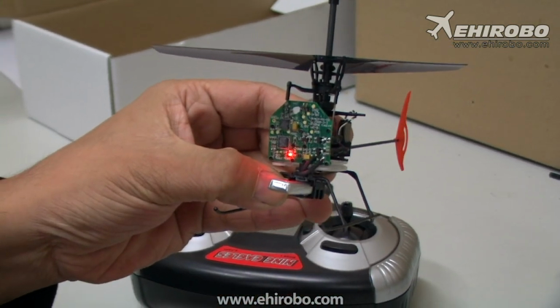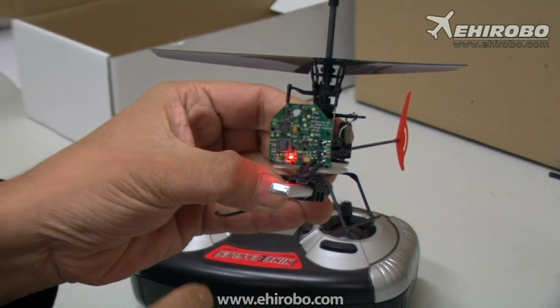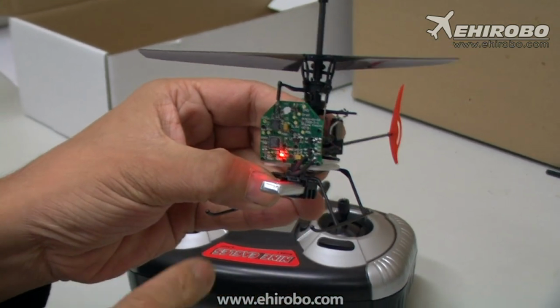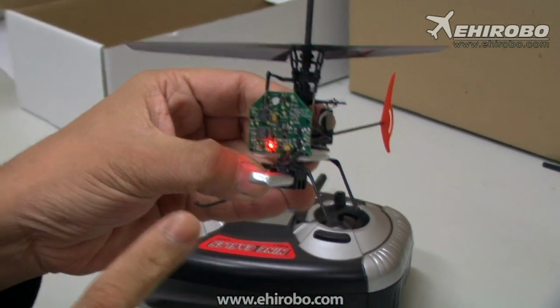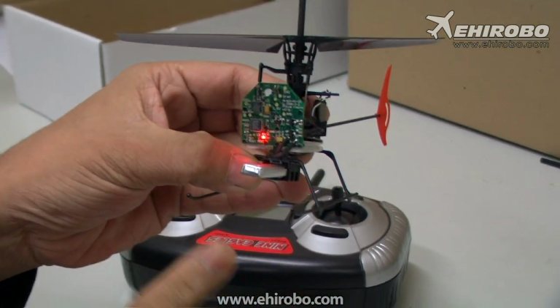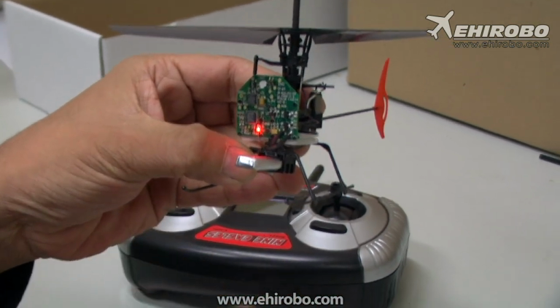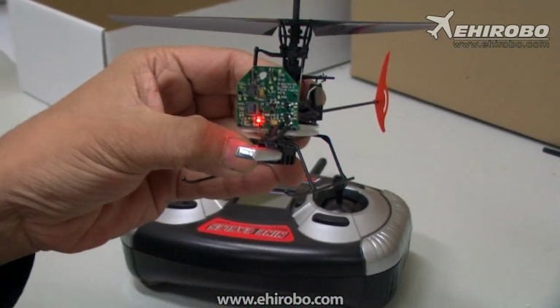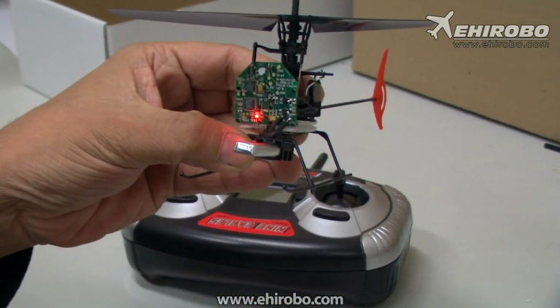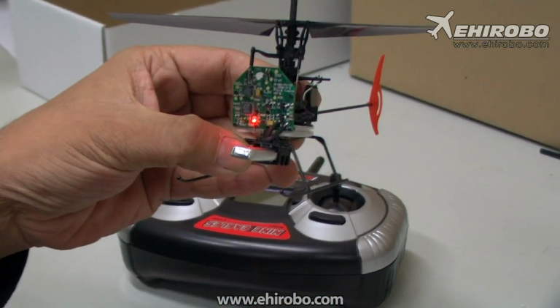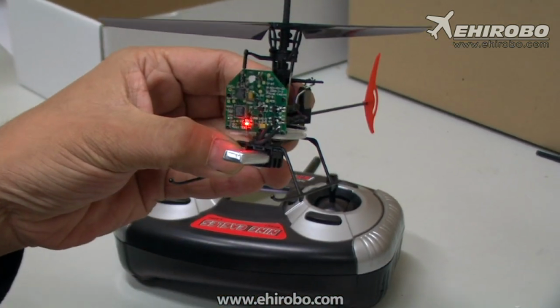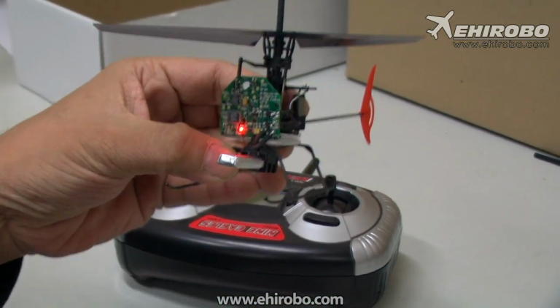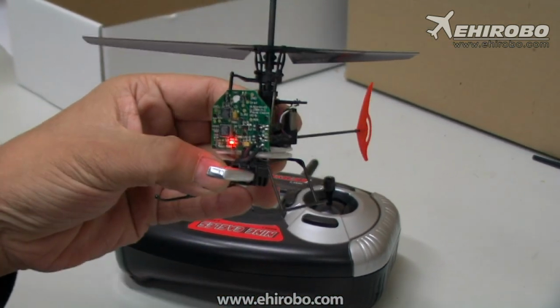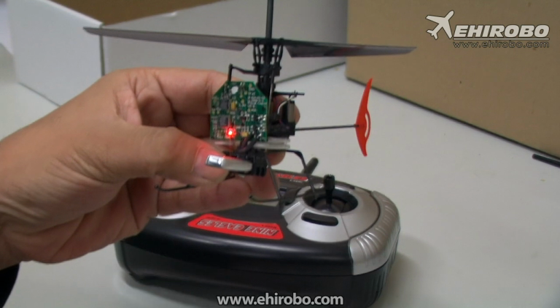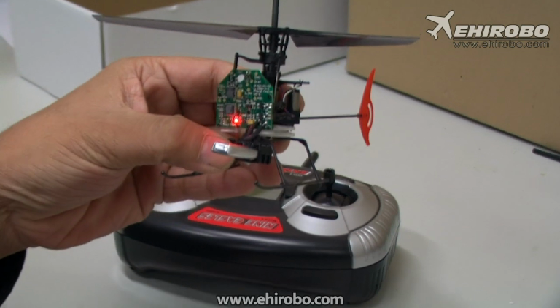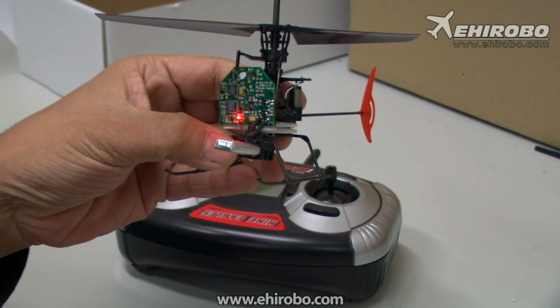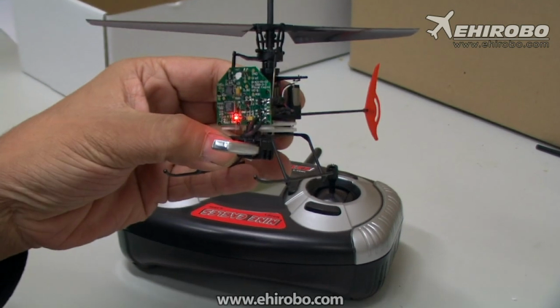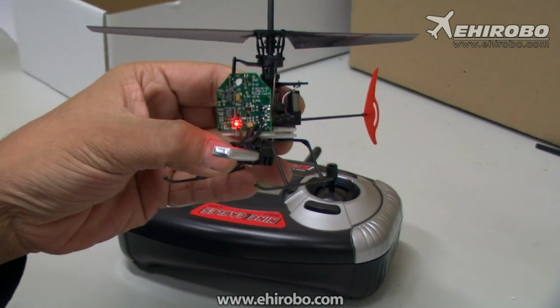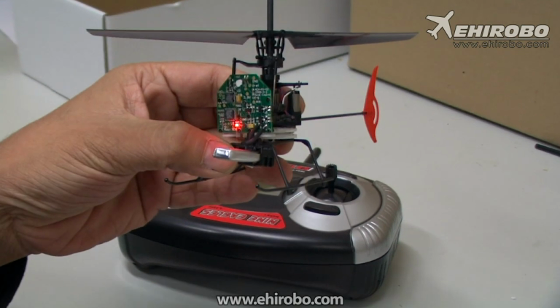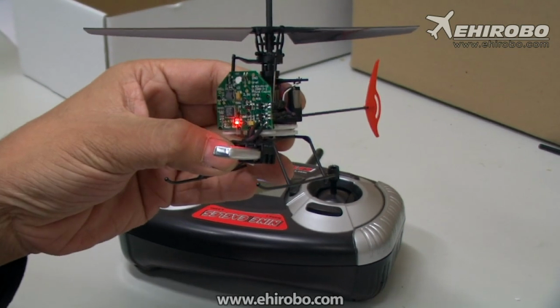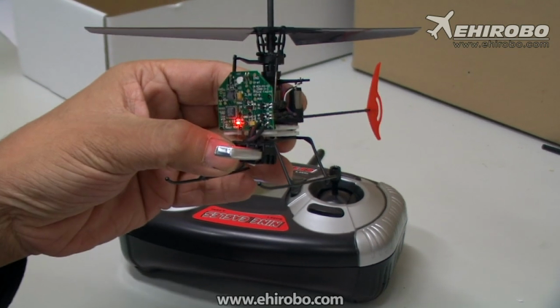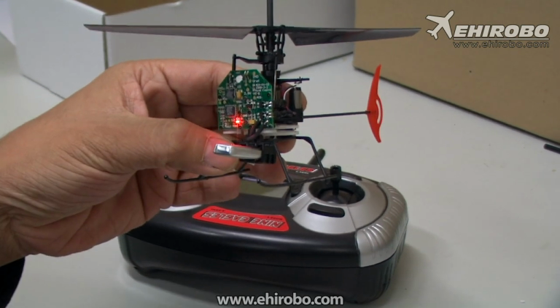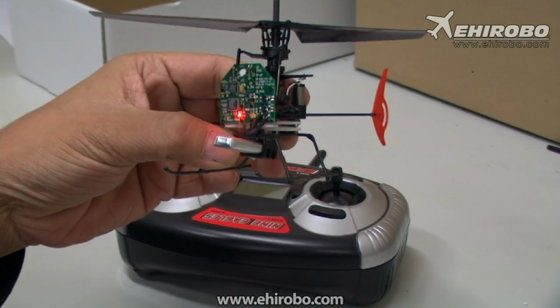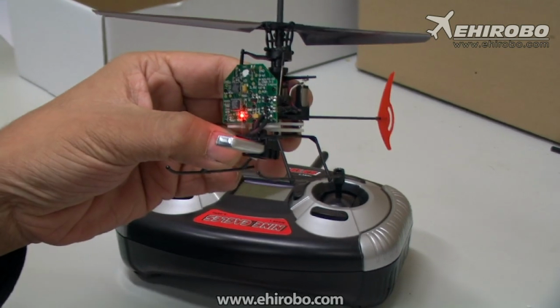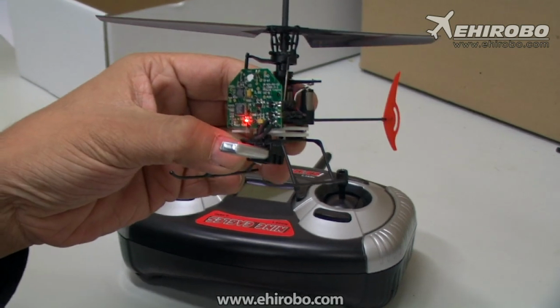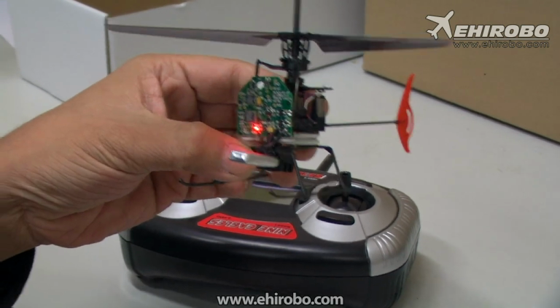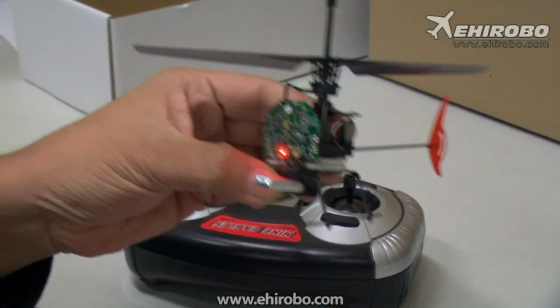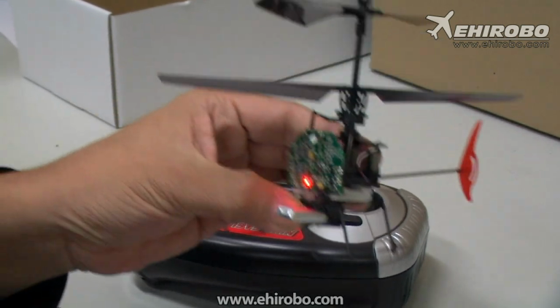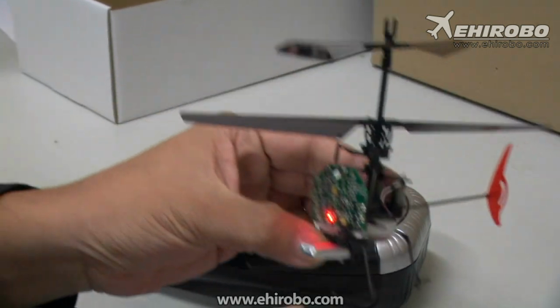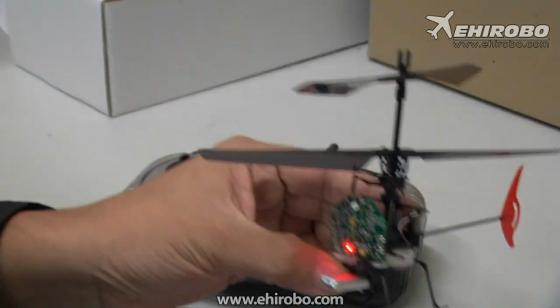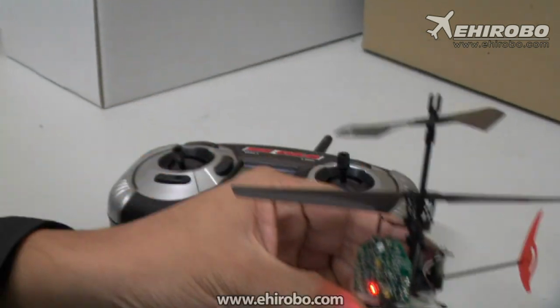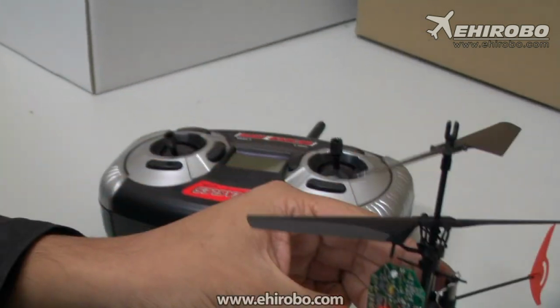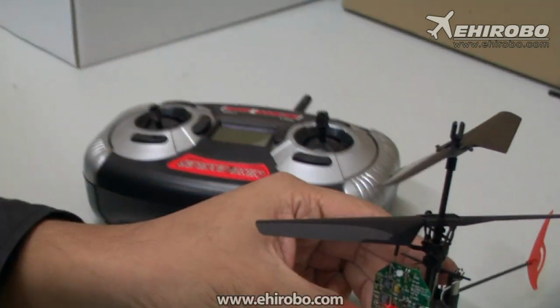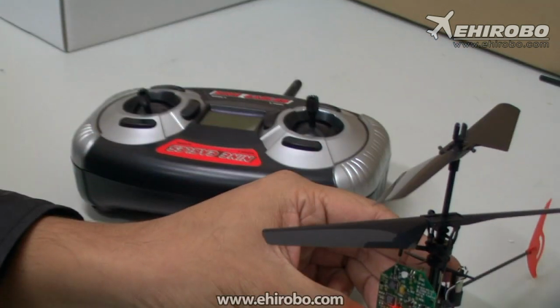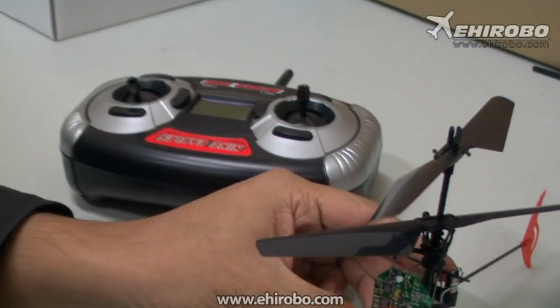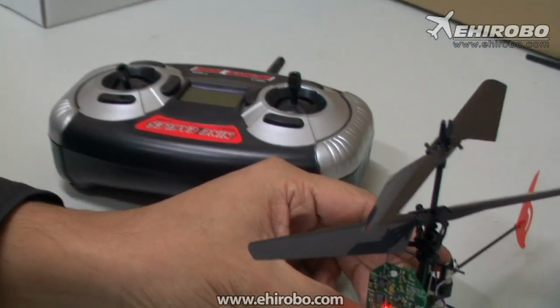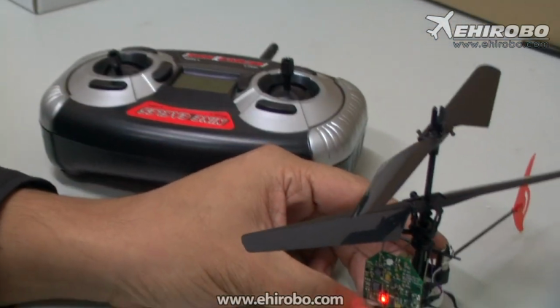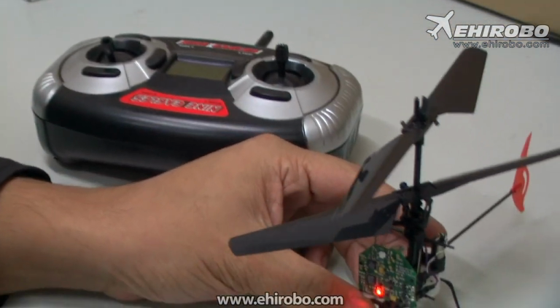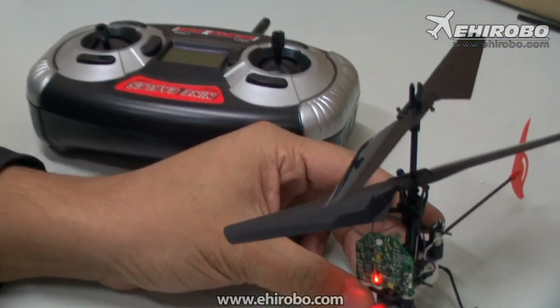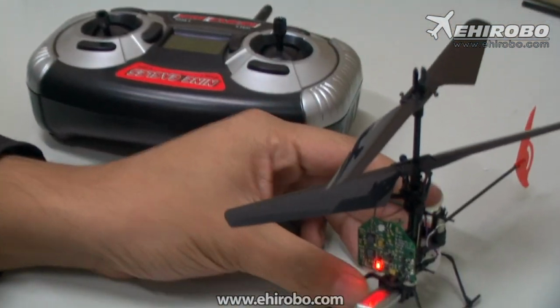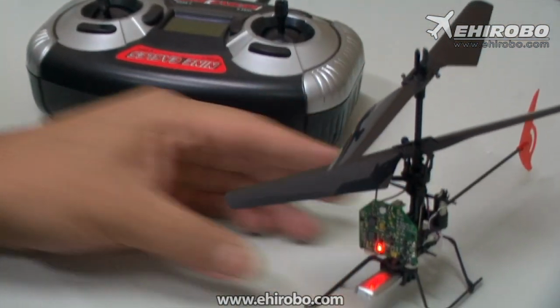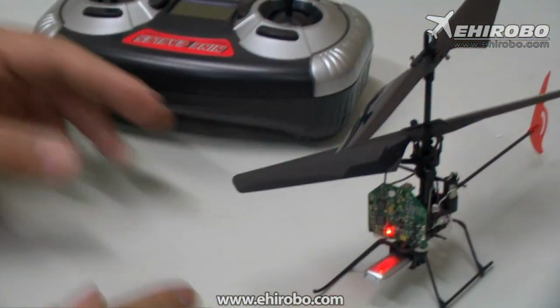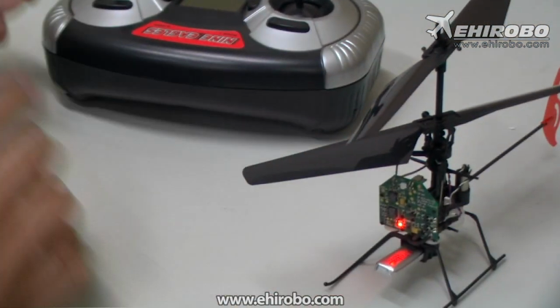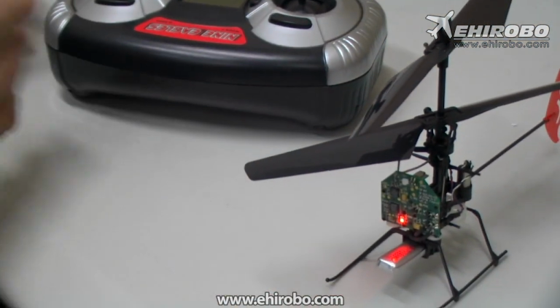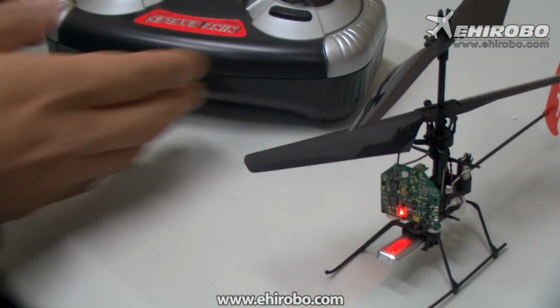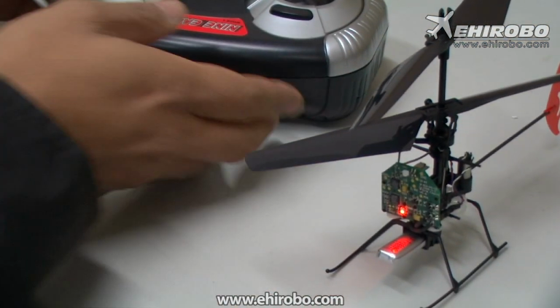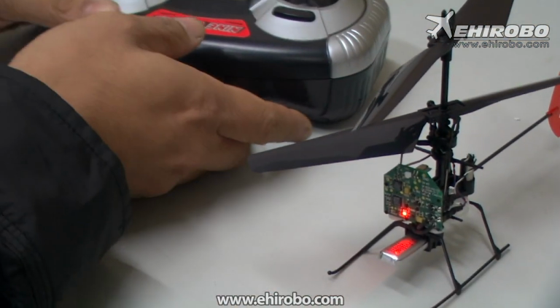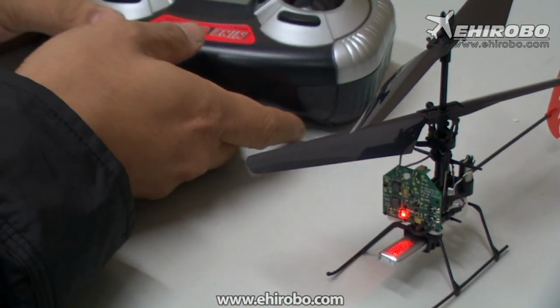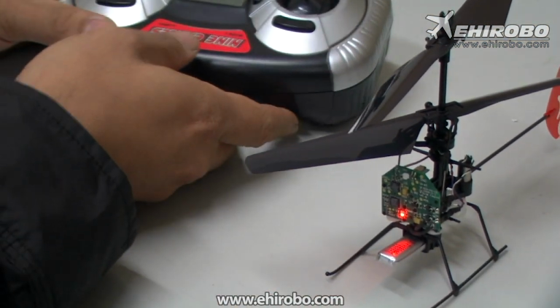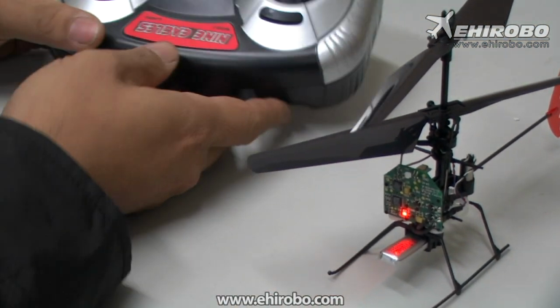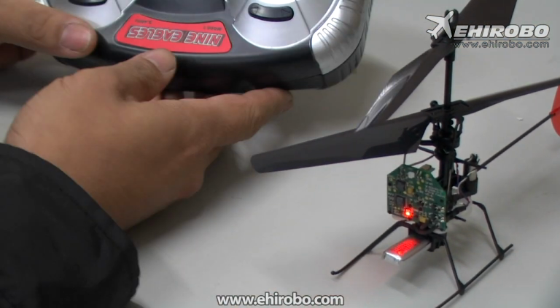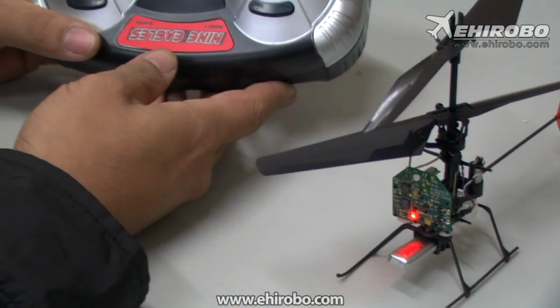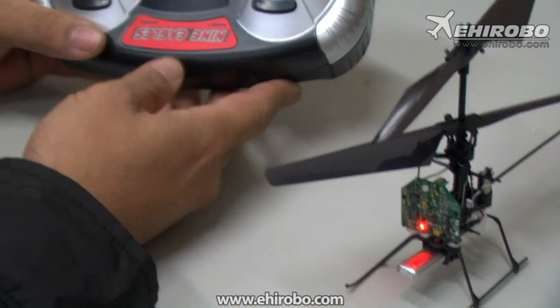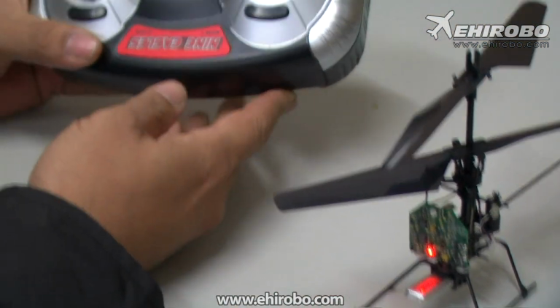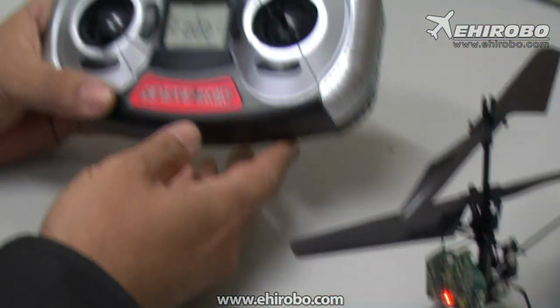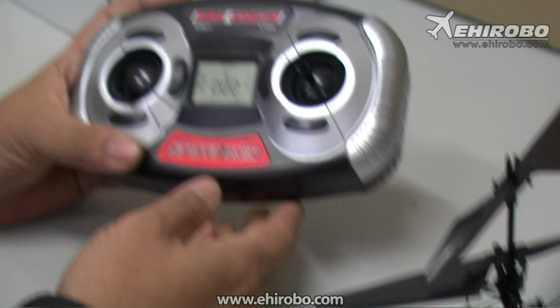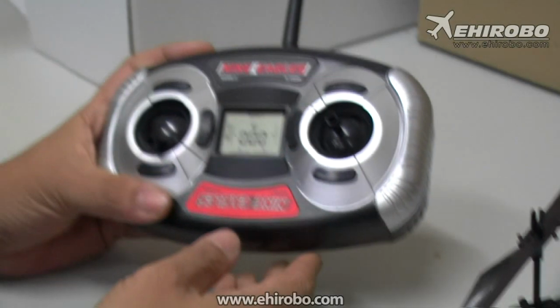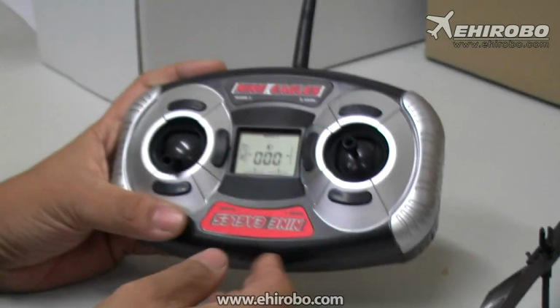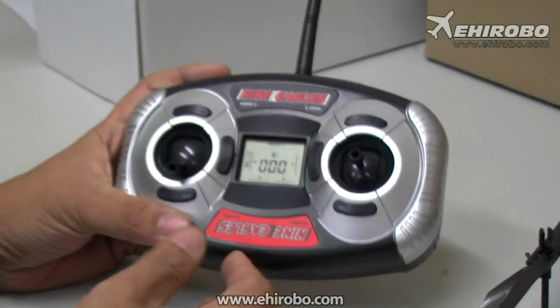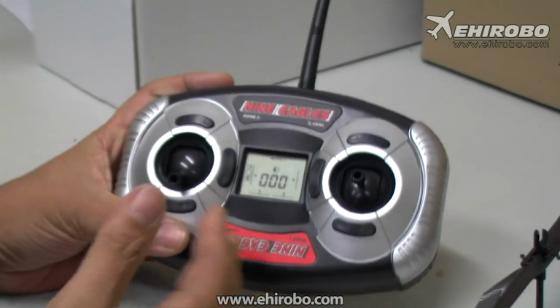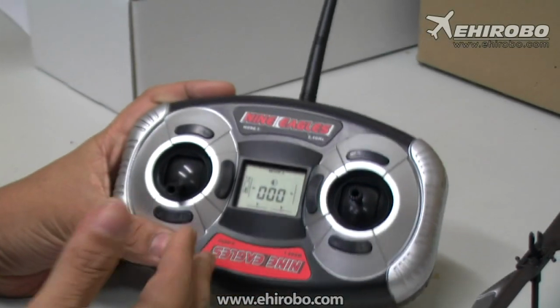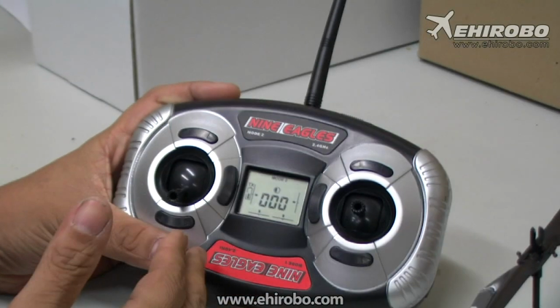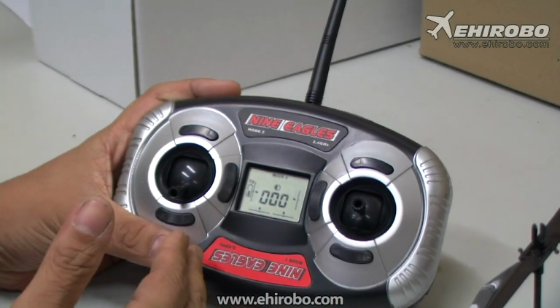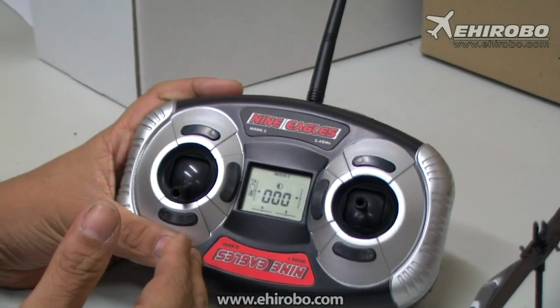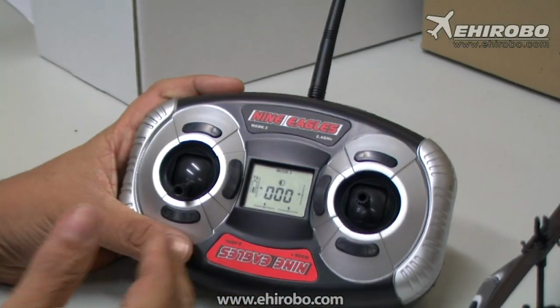As soon as it stops flashing, it indicates that it's binded to the transmitter already. And as you can see, the transmitter stopped beeping as well.